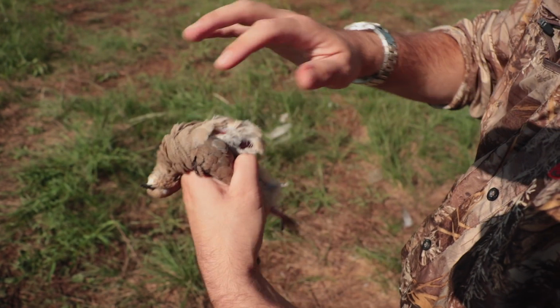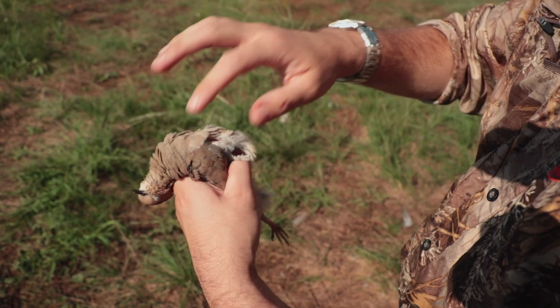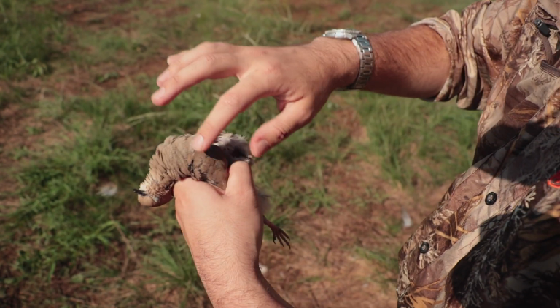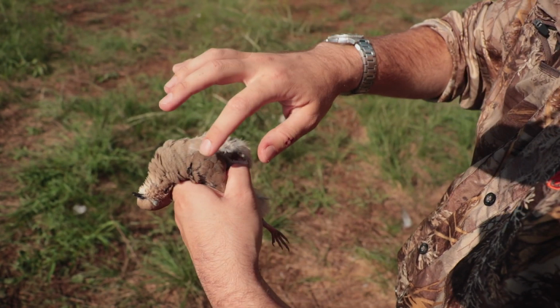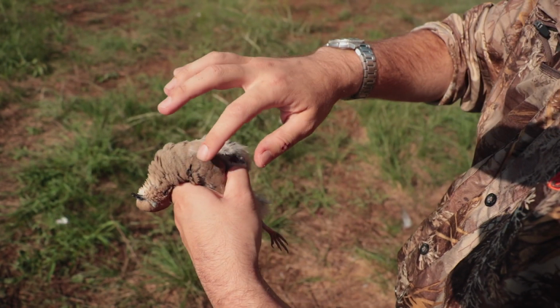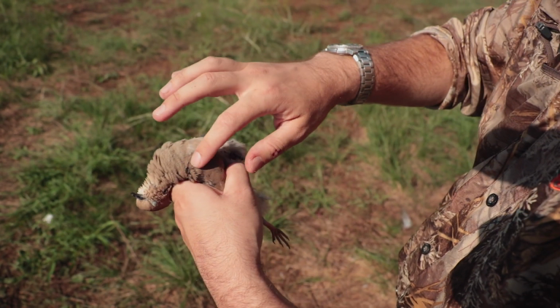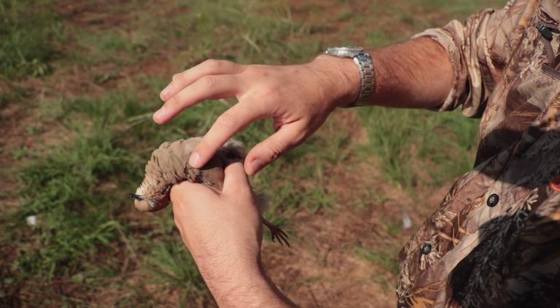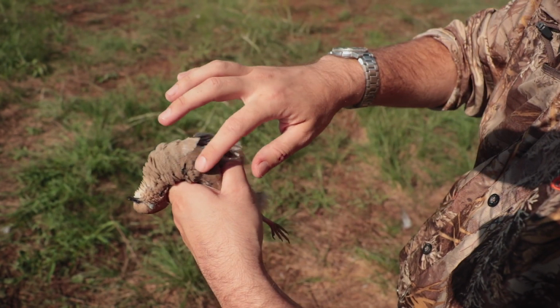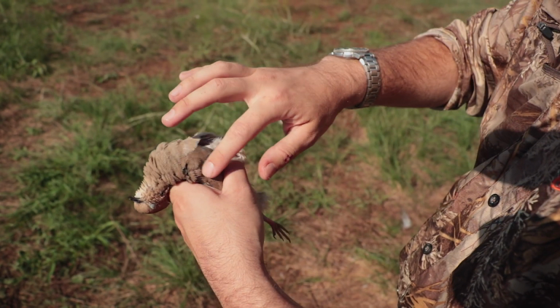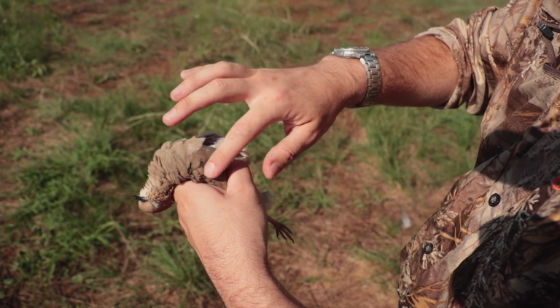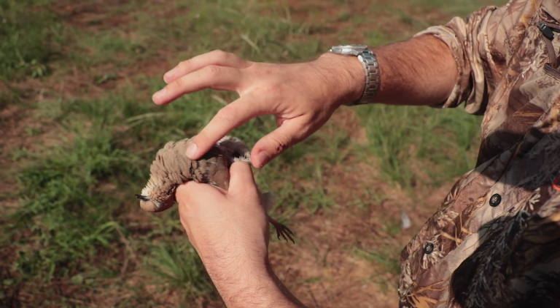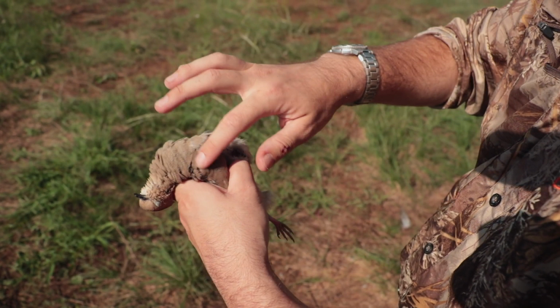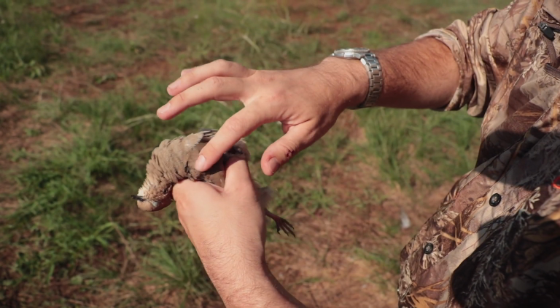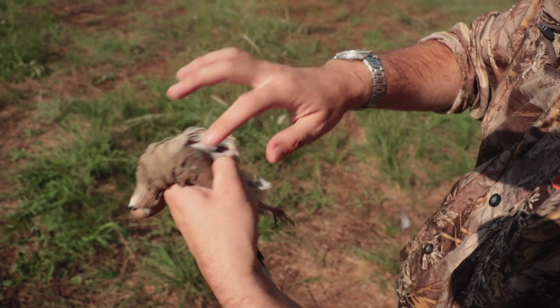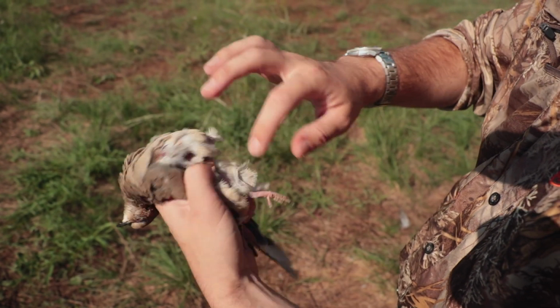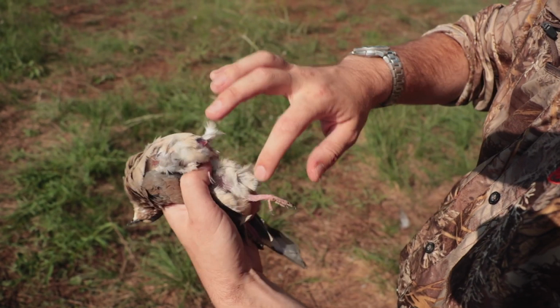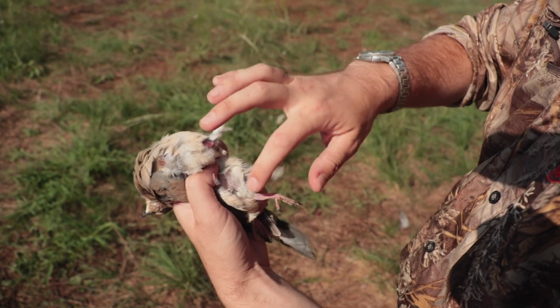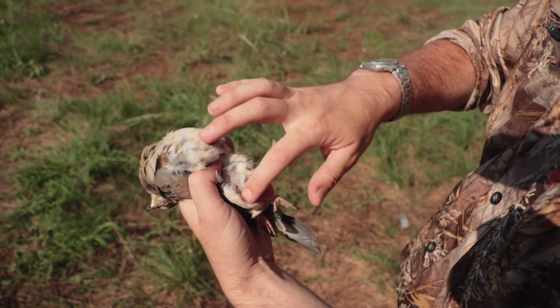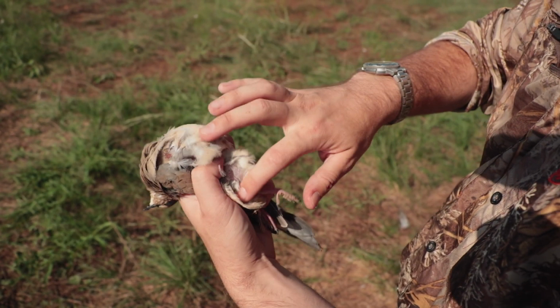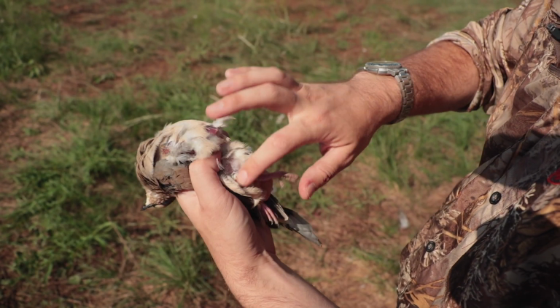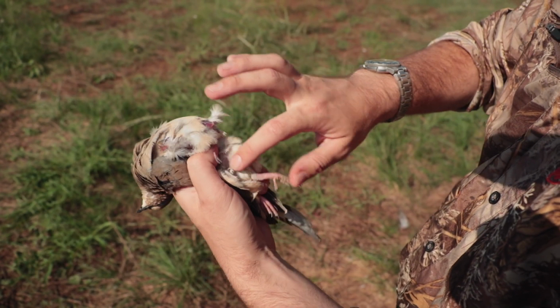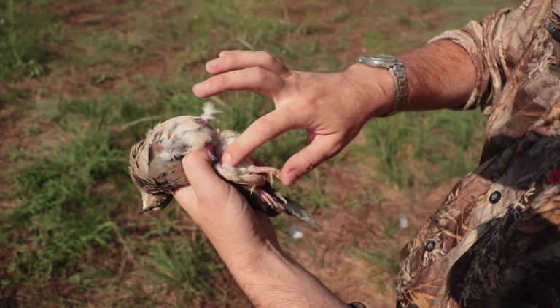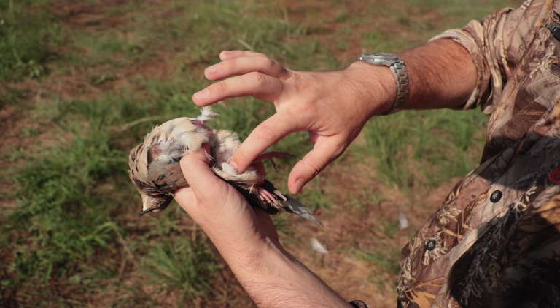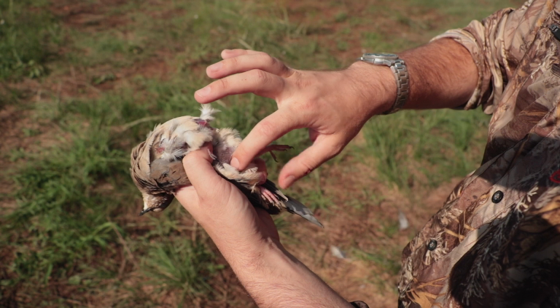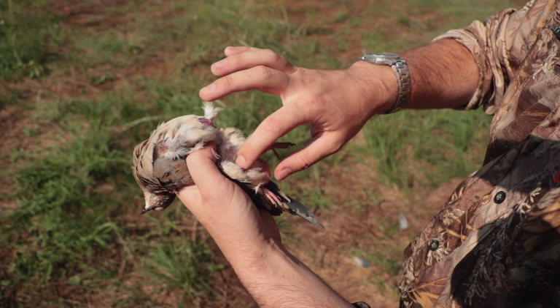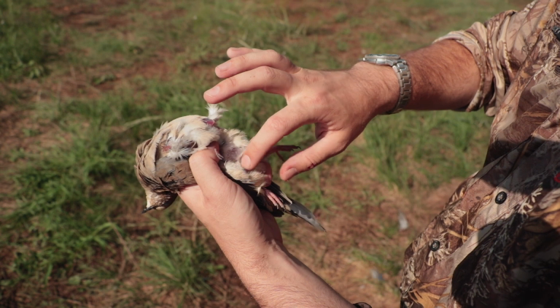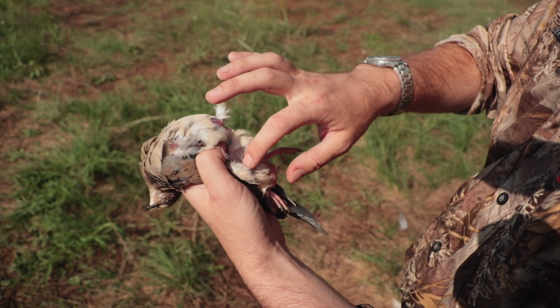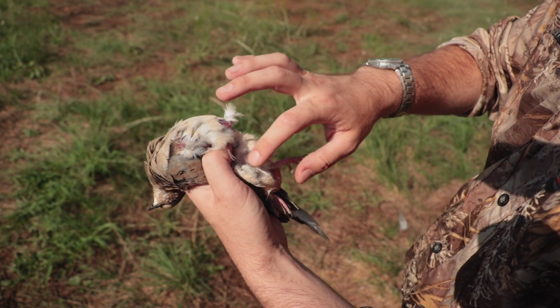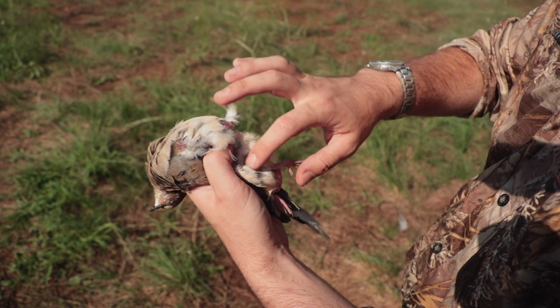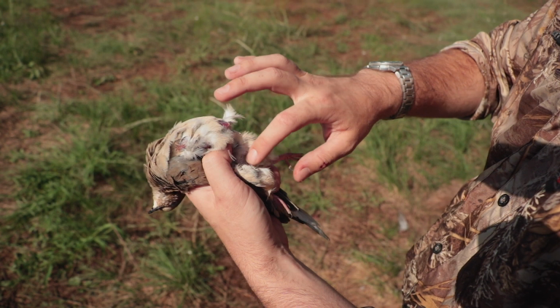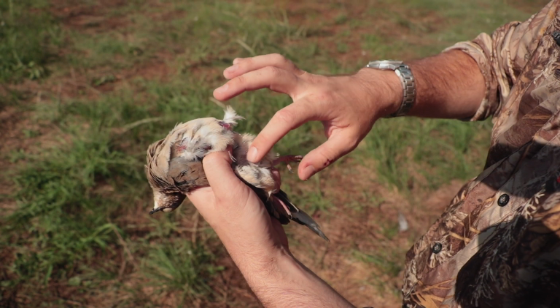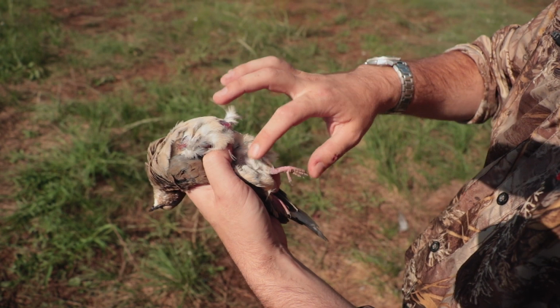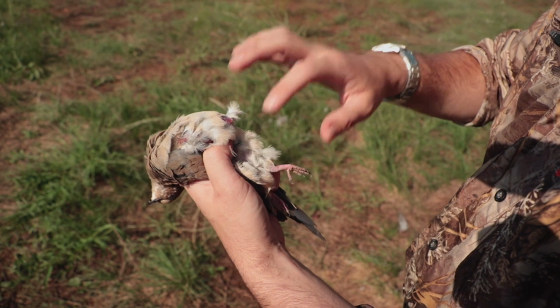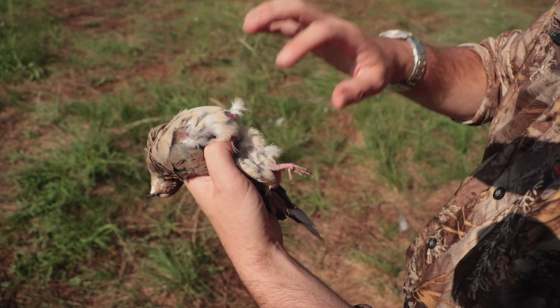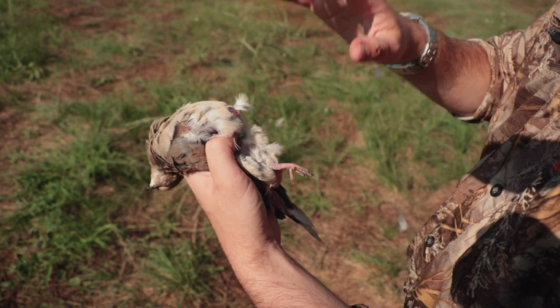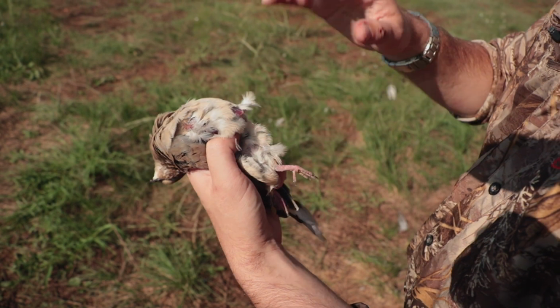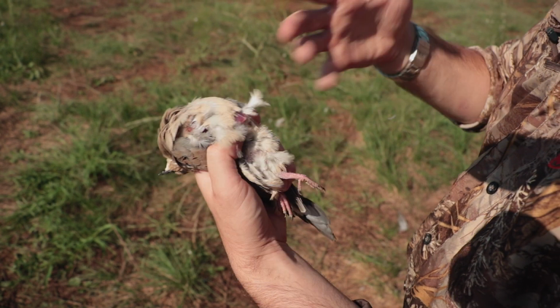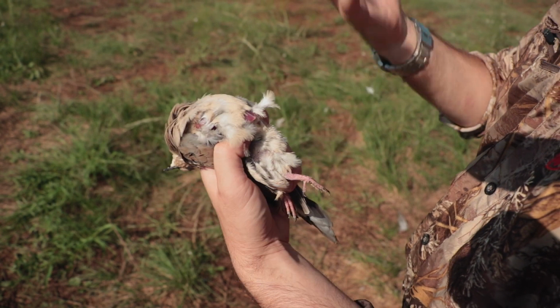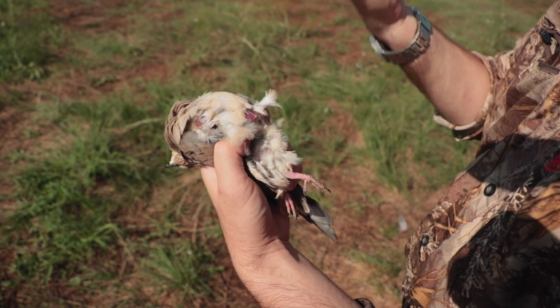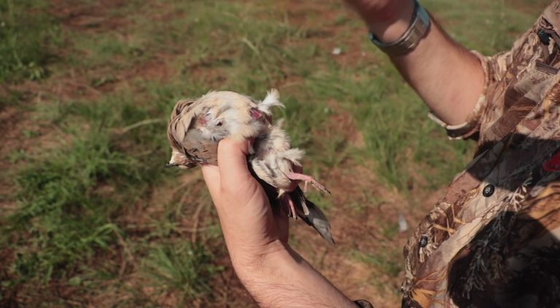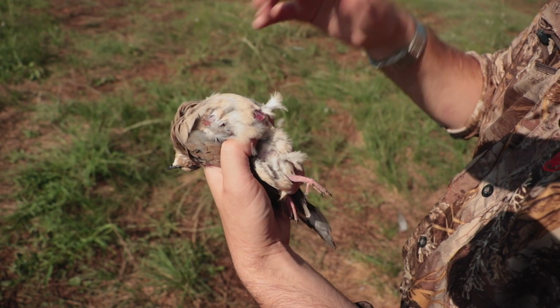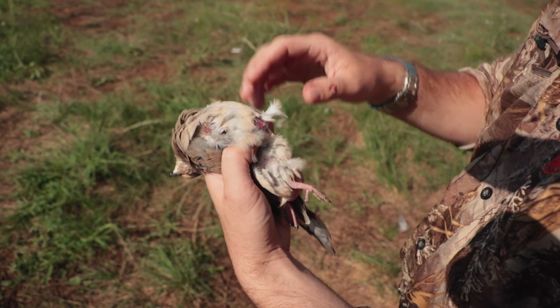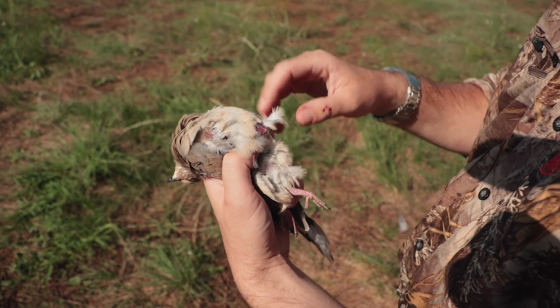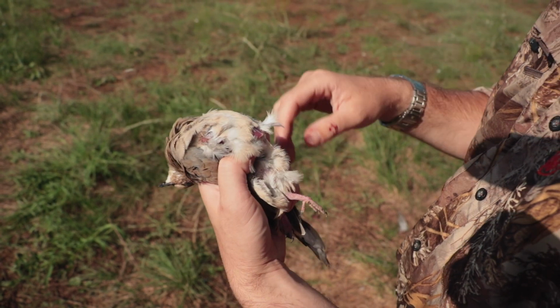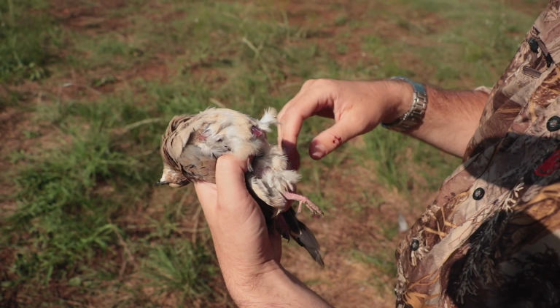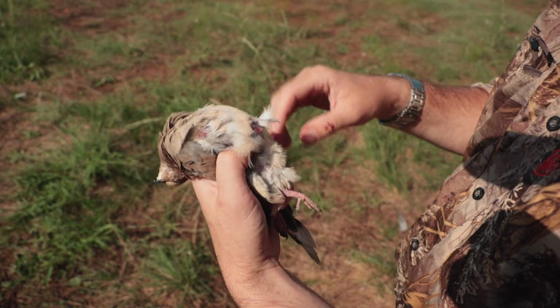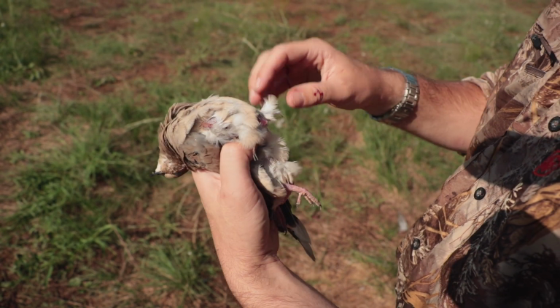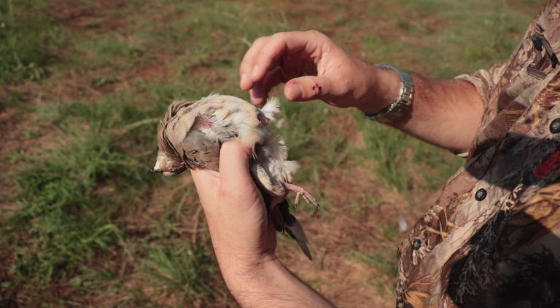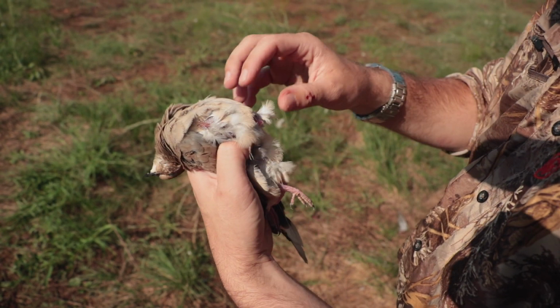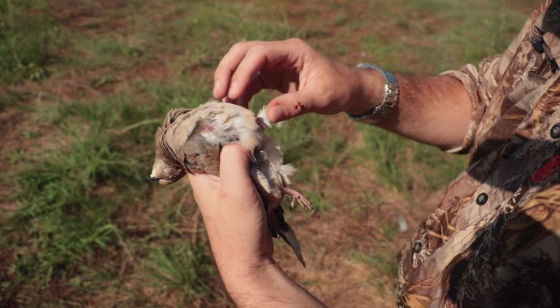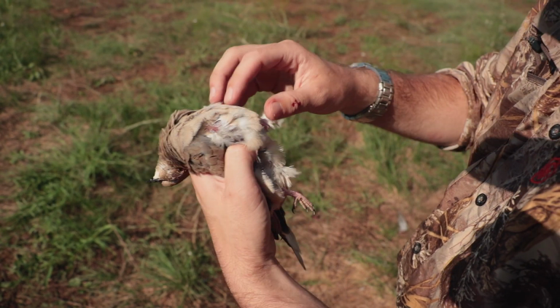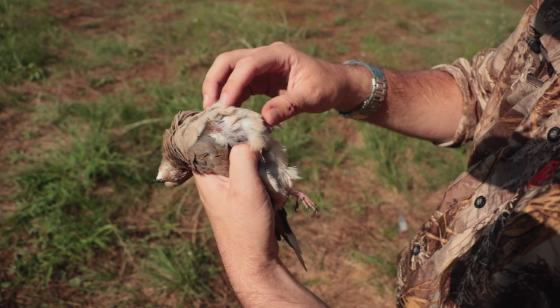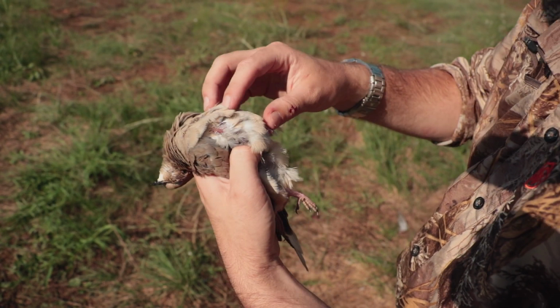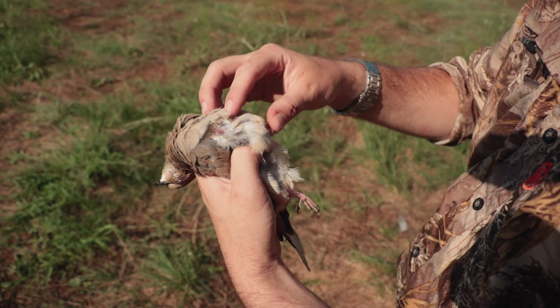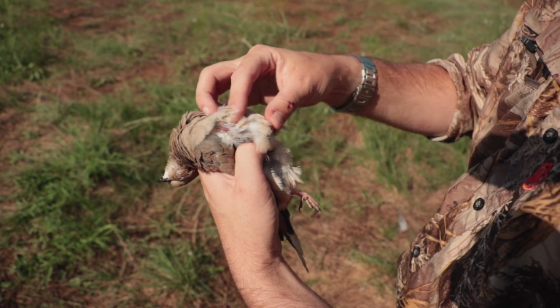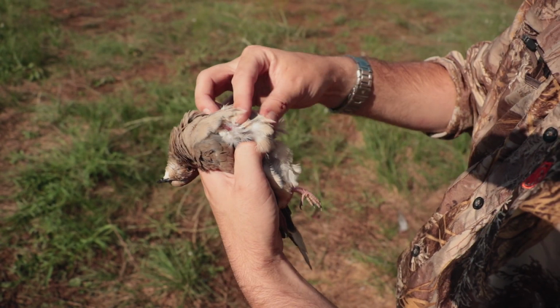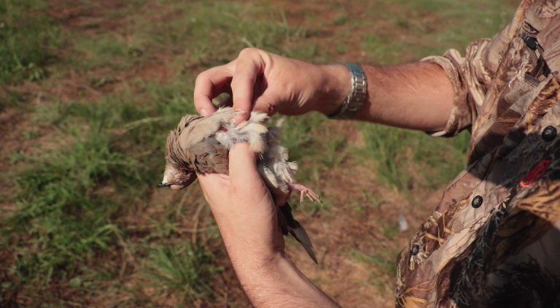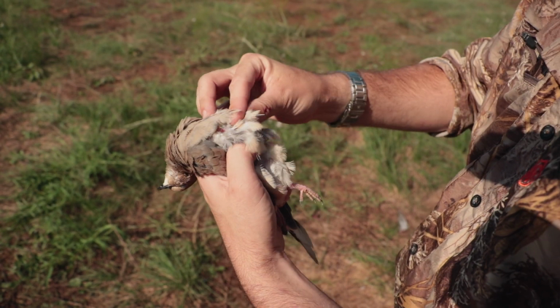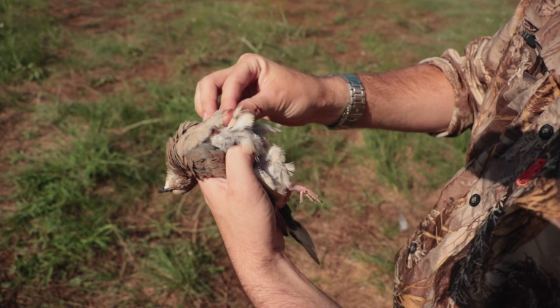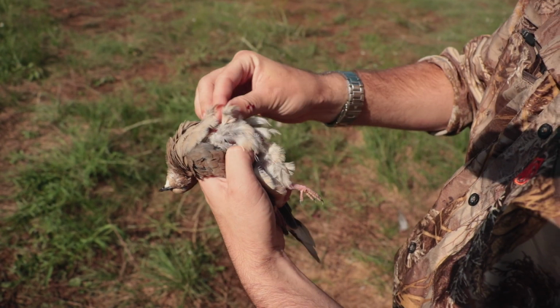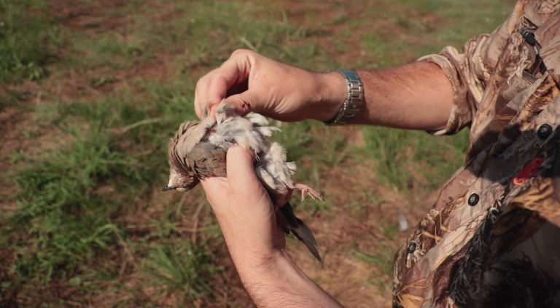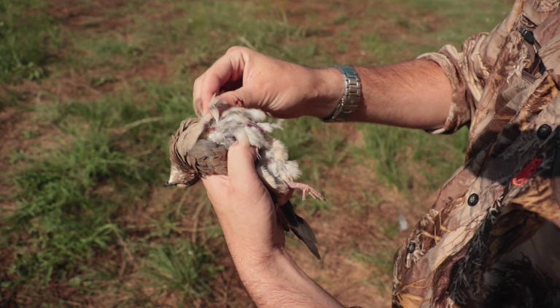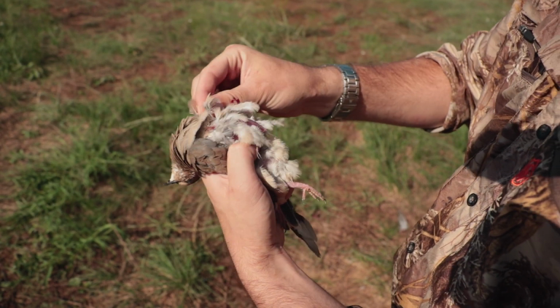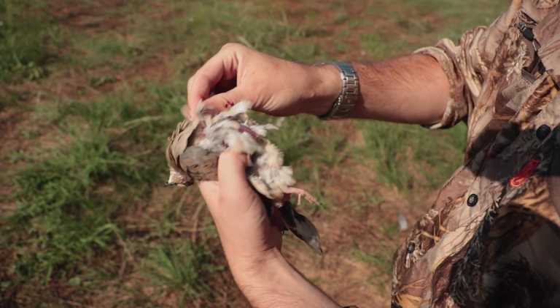The reason you do this is because almost all the meat is in the breast. There's a tiny bit of meat in the wings and a tiny bit in the legs, but it's not worth fooling with — it doesn't cook that well.